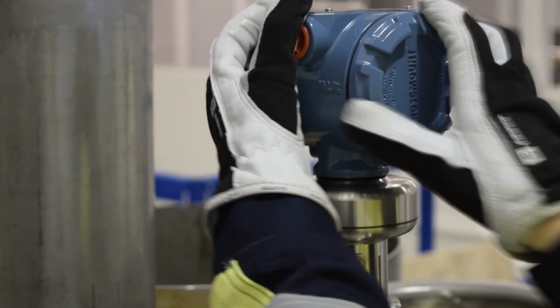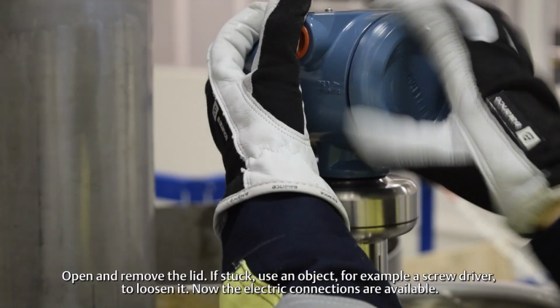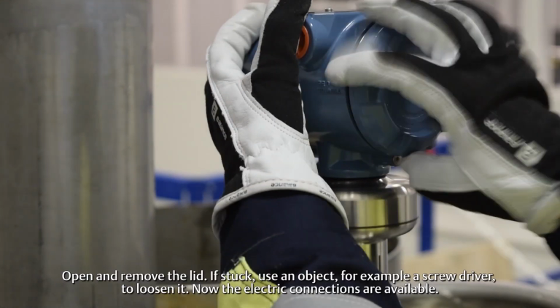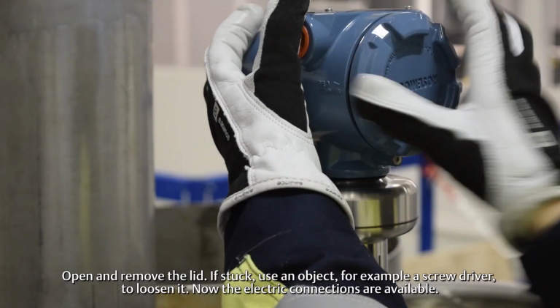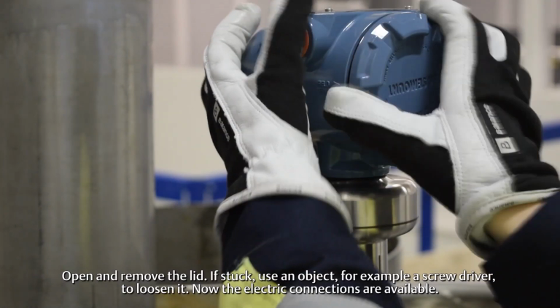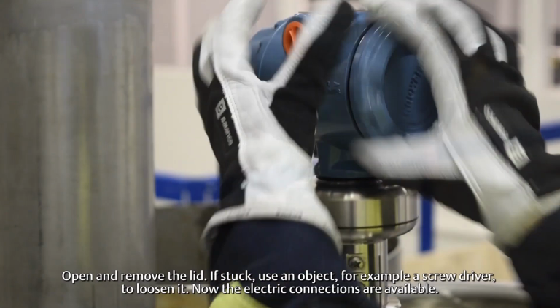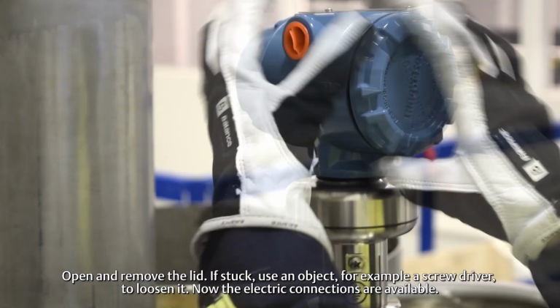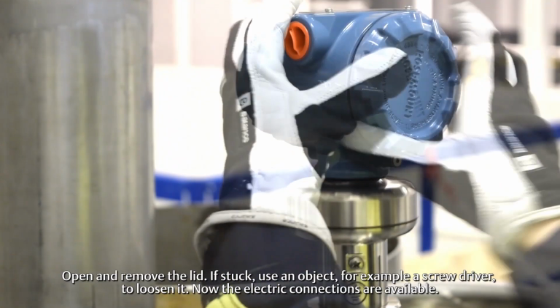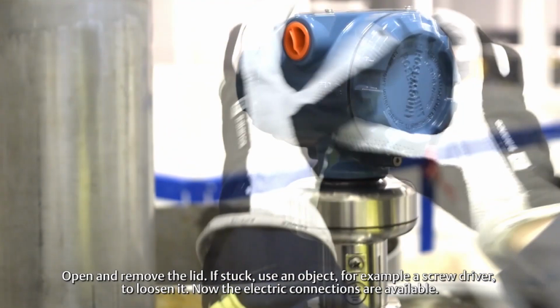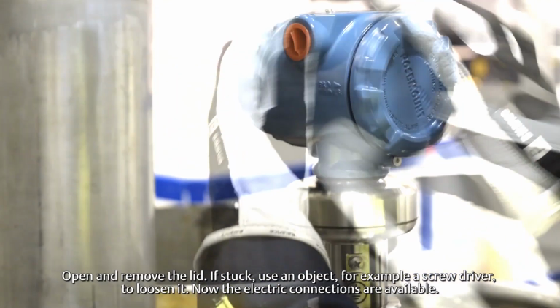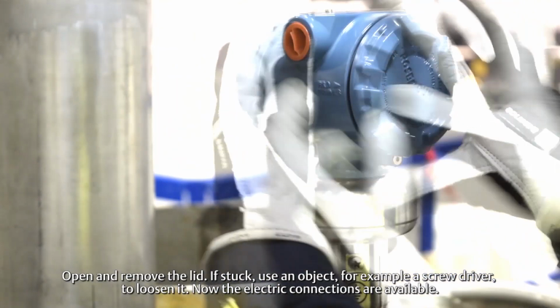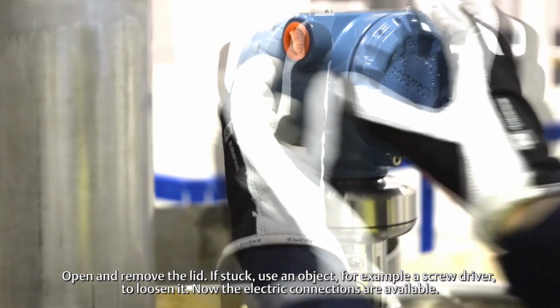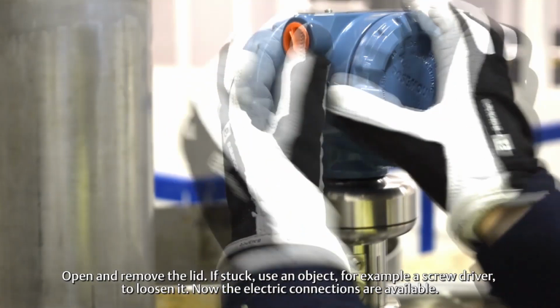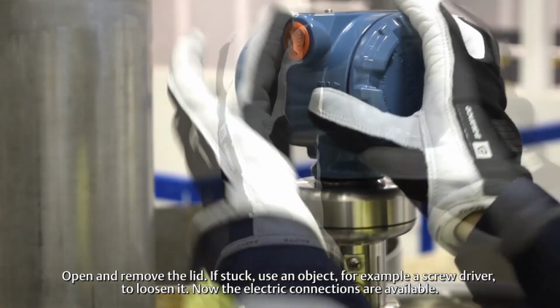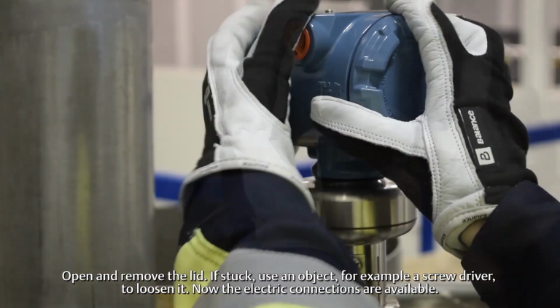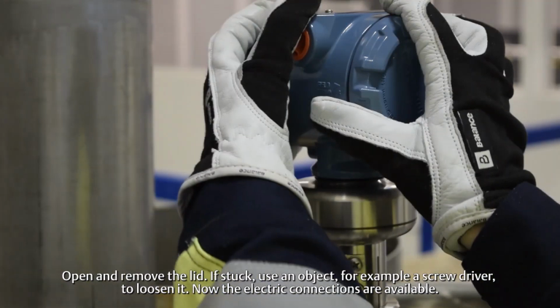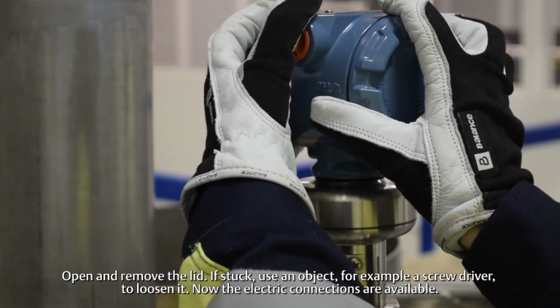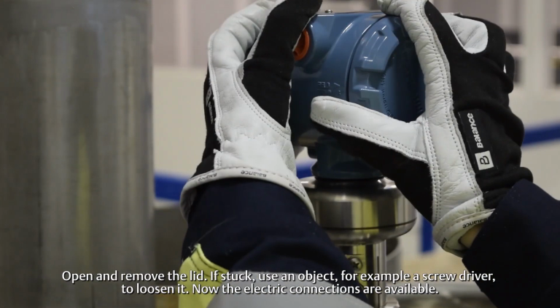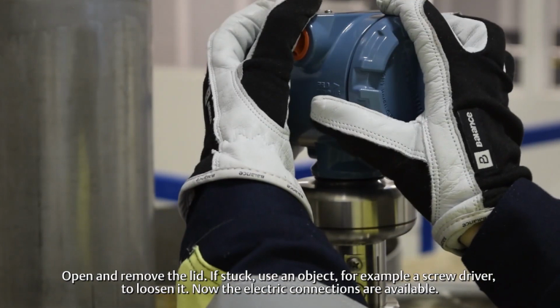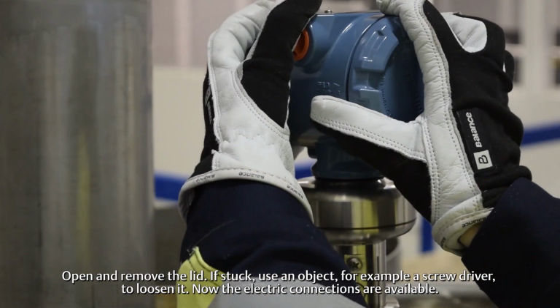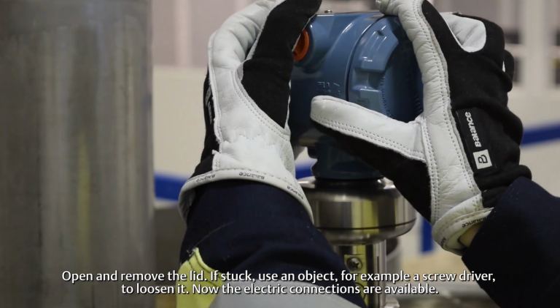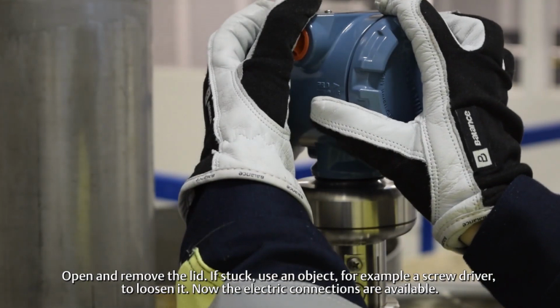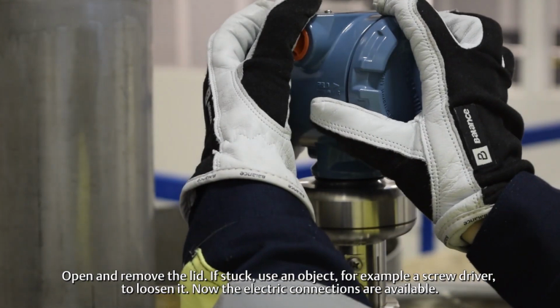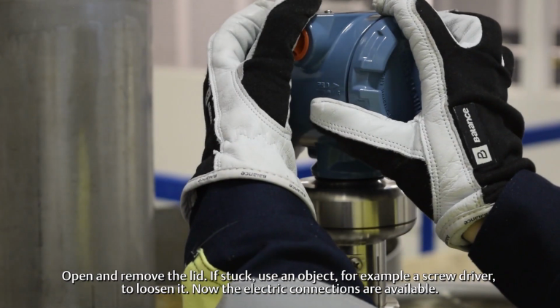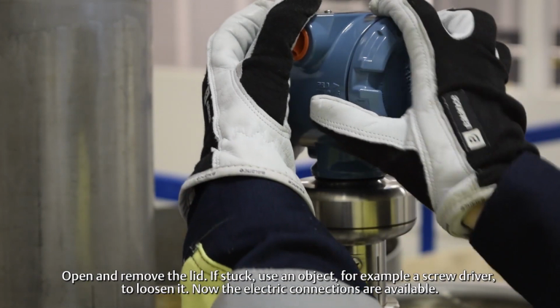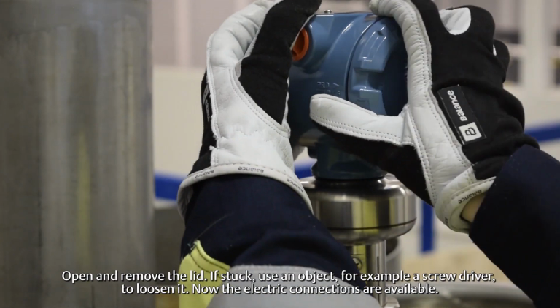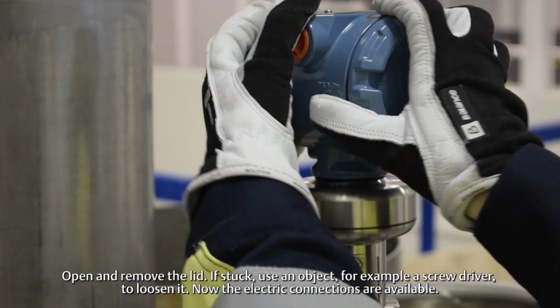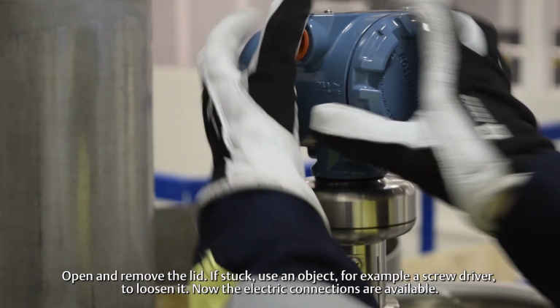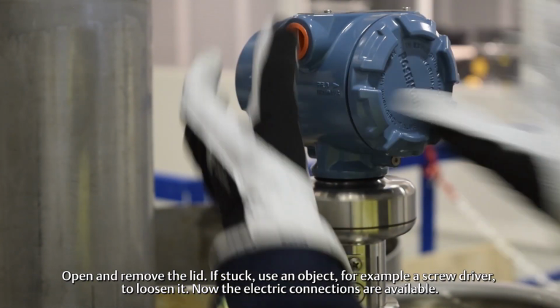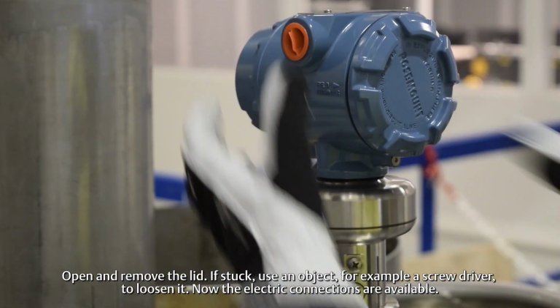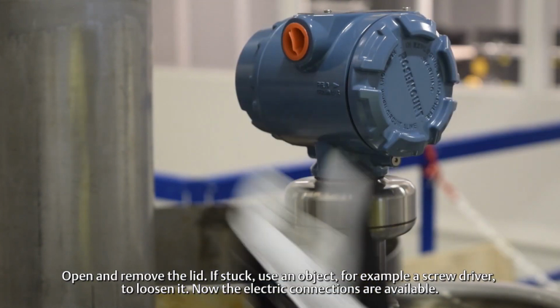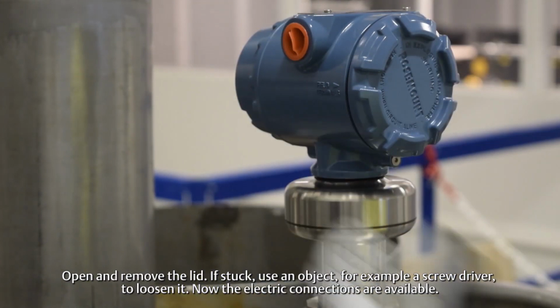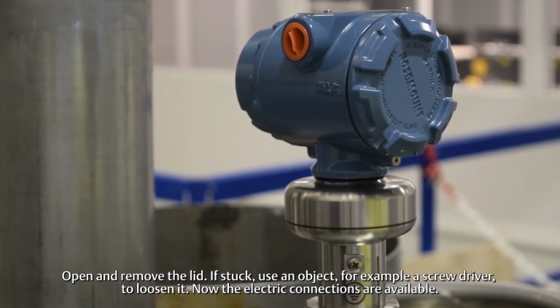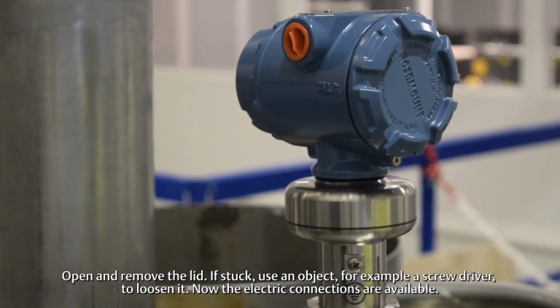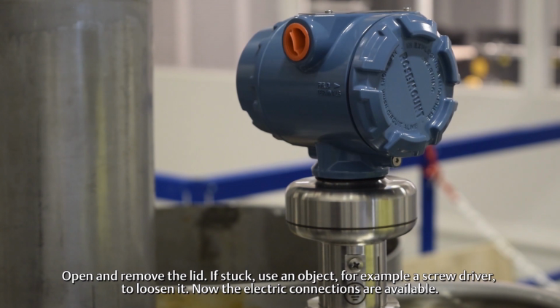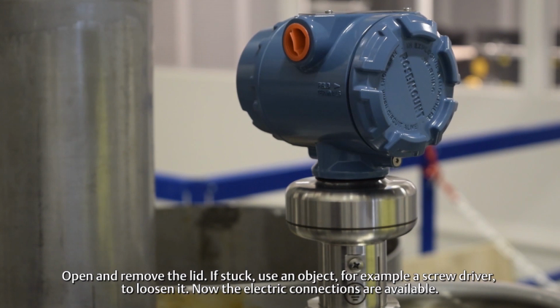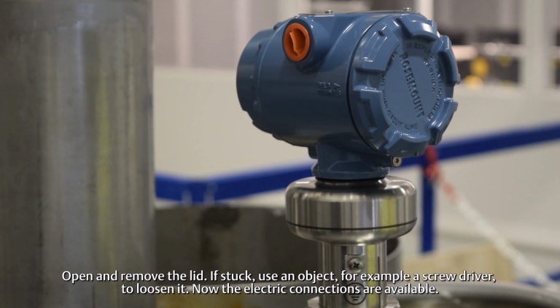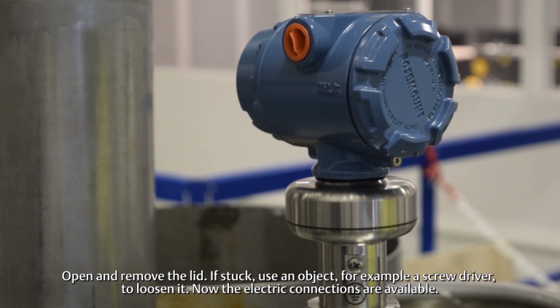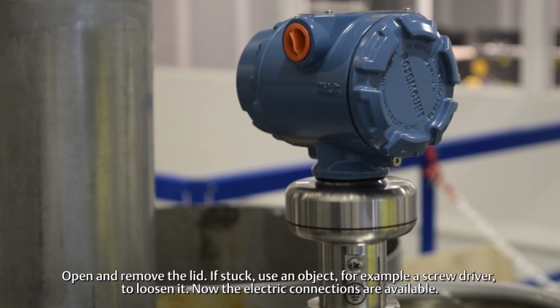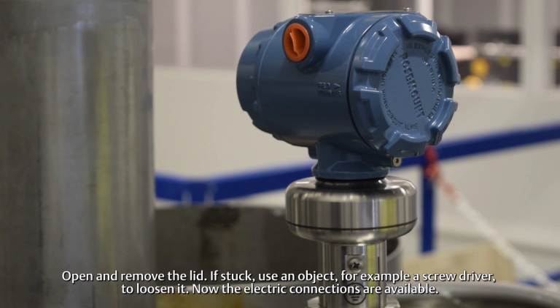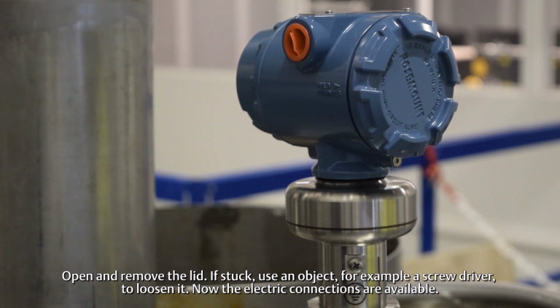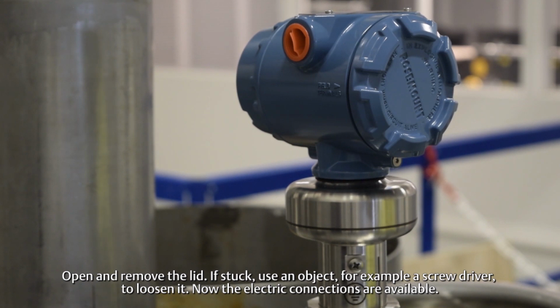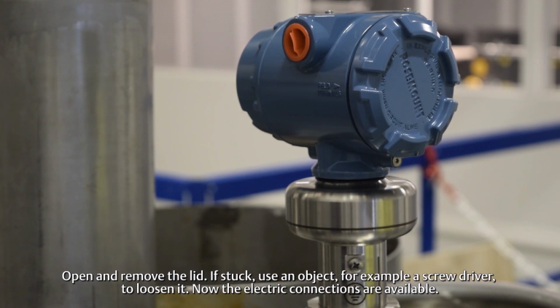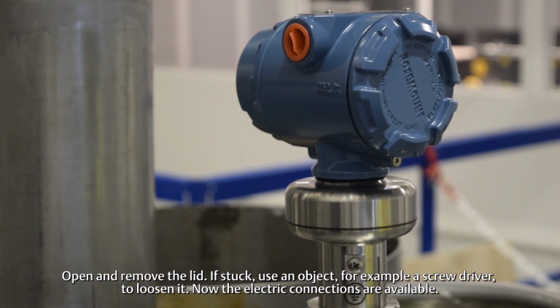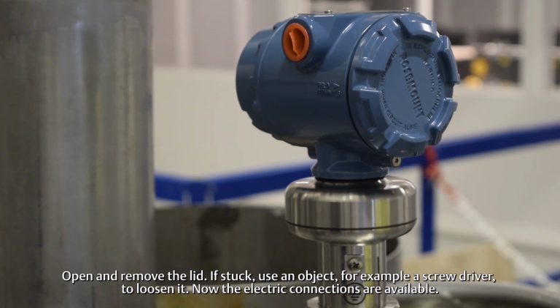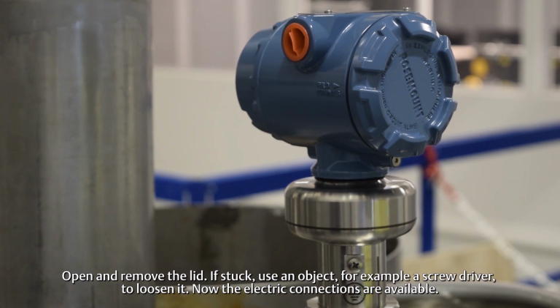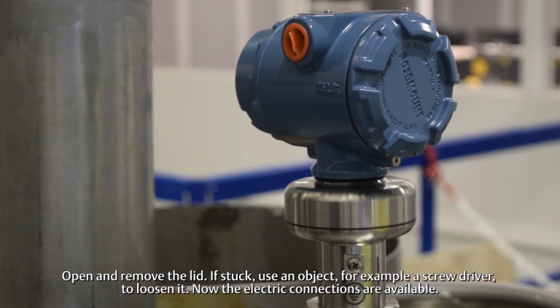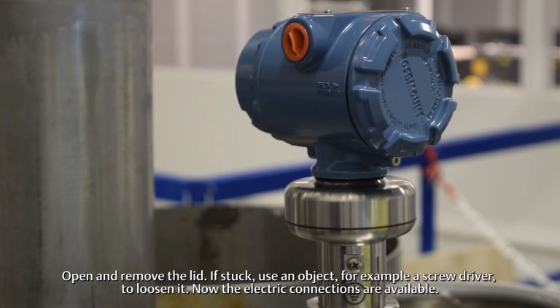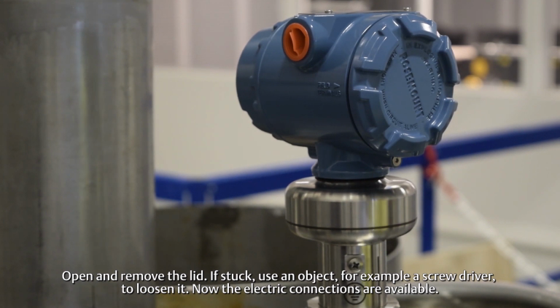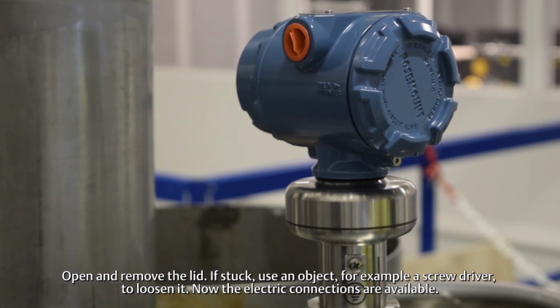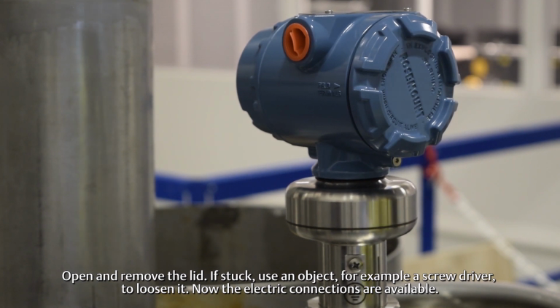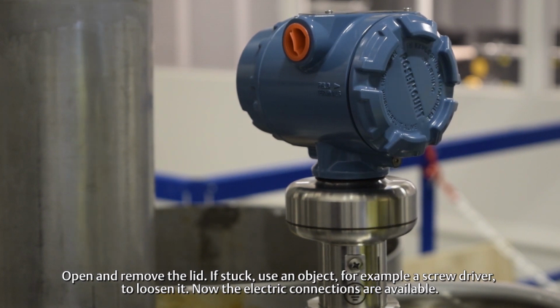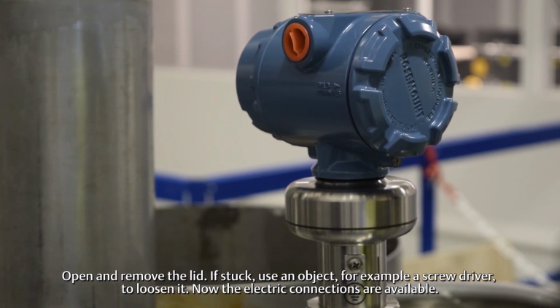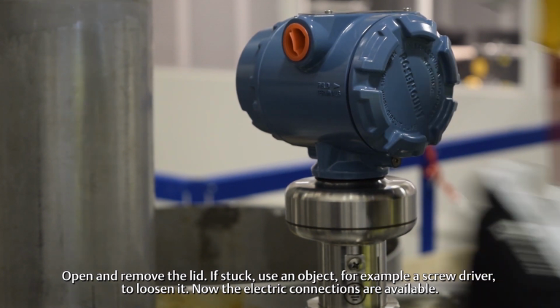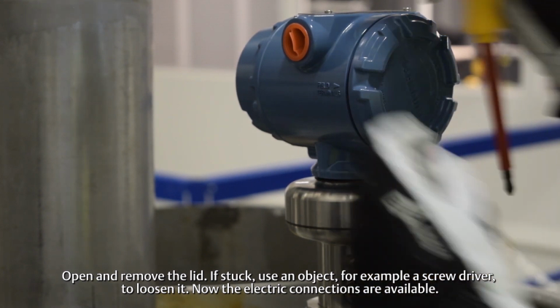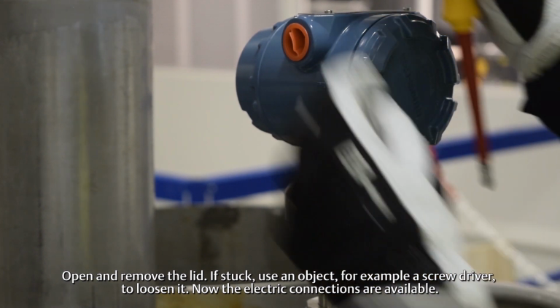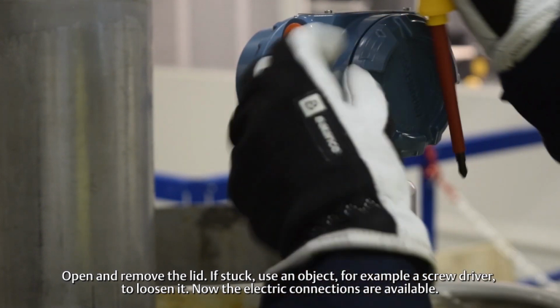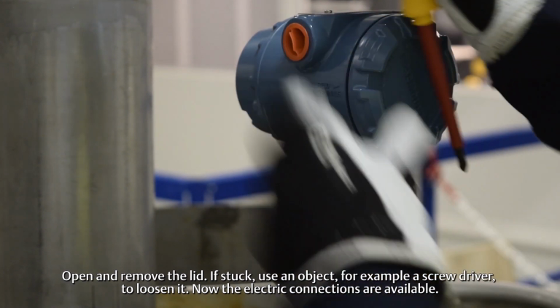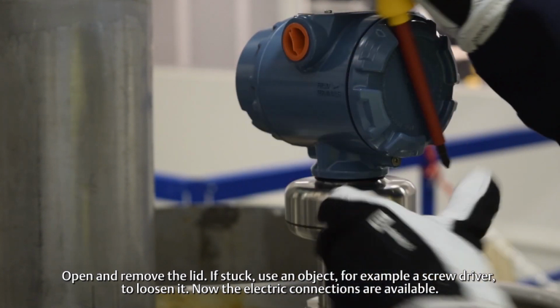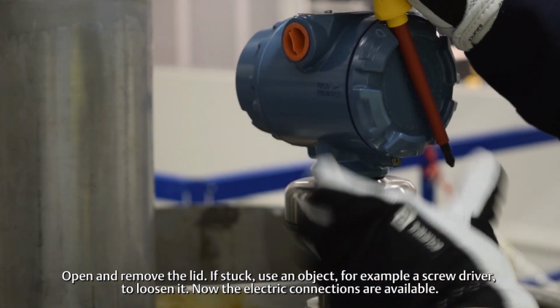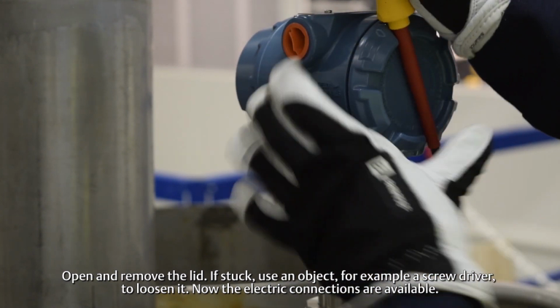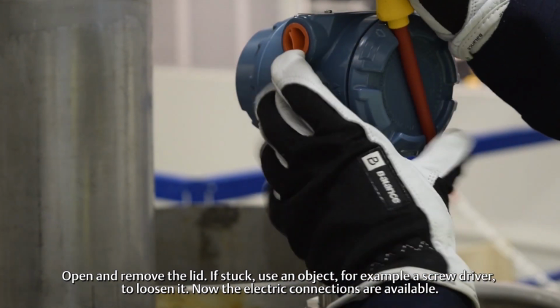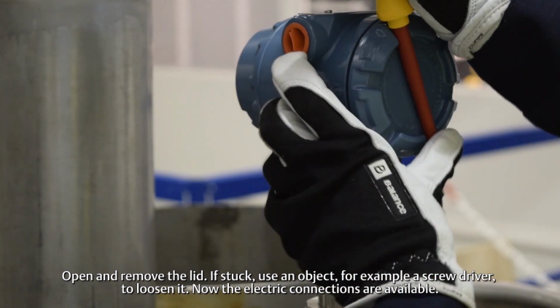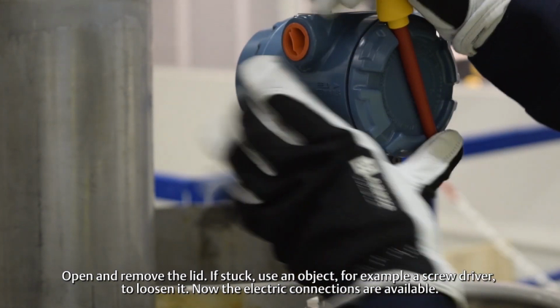Open and remove the lid. If stuck, use an object, for example a screwdriver, to loosen it.